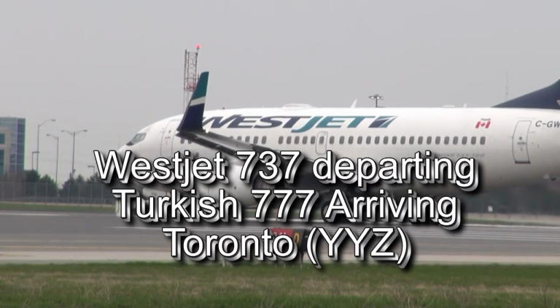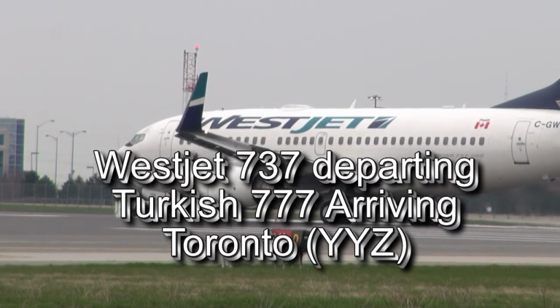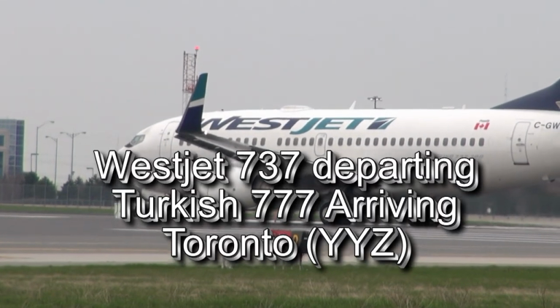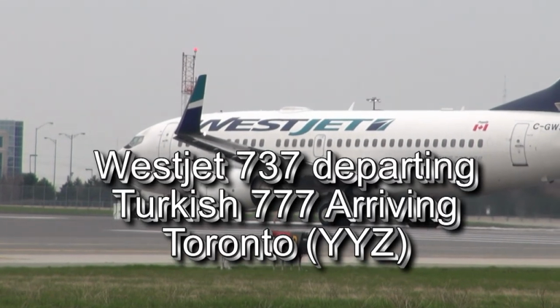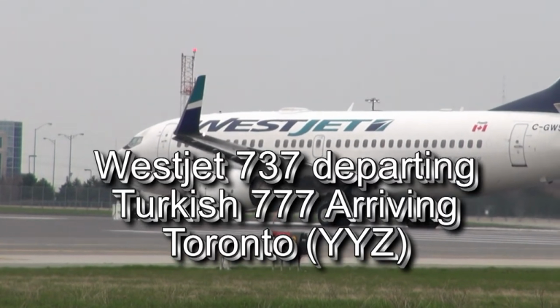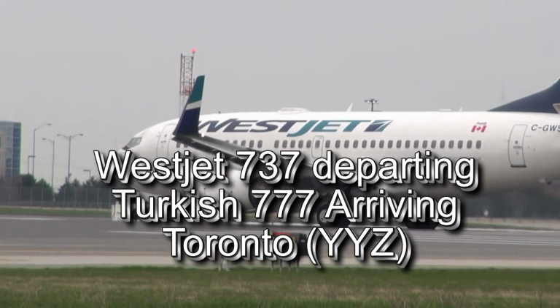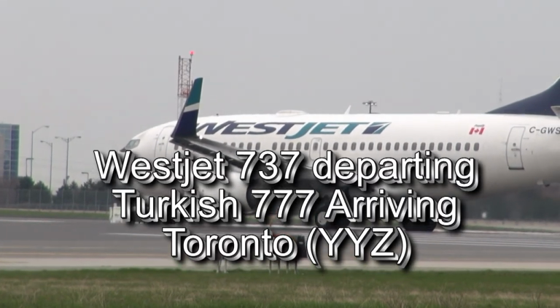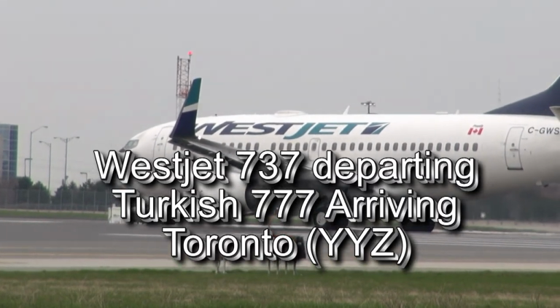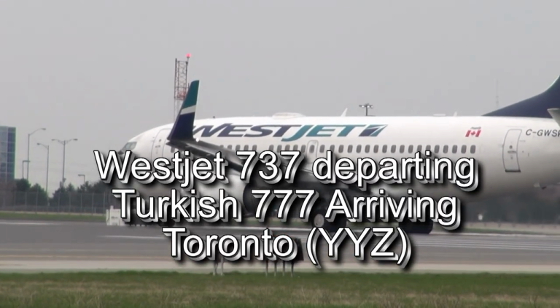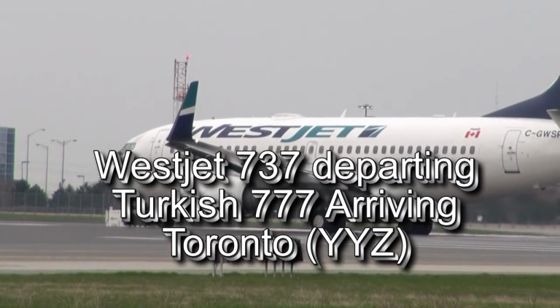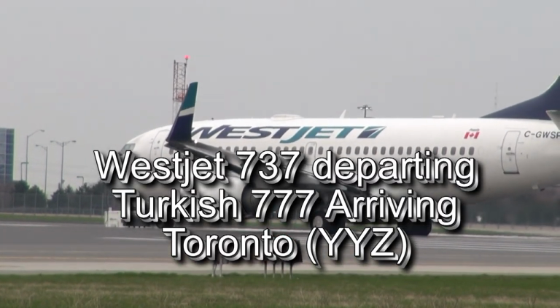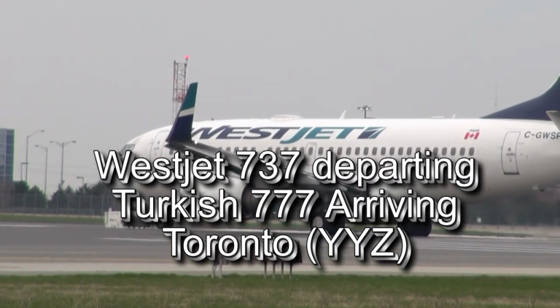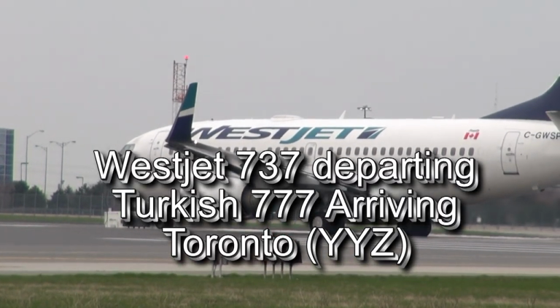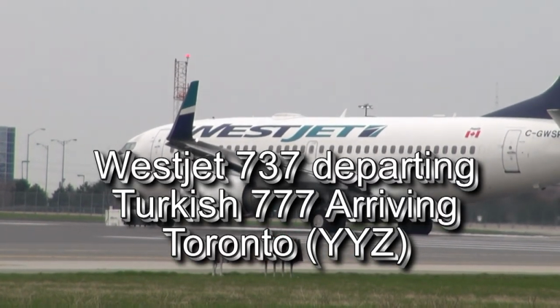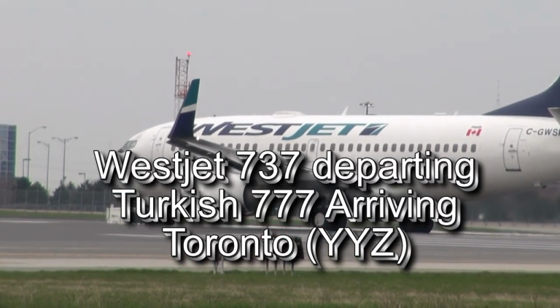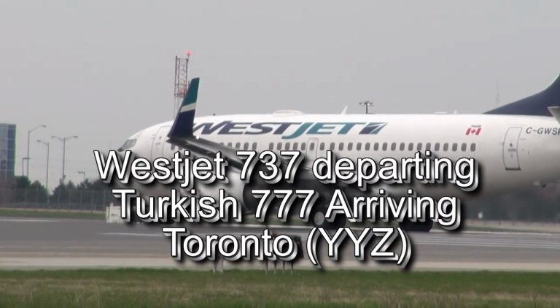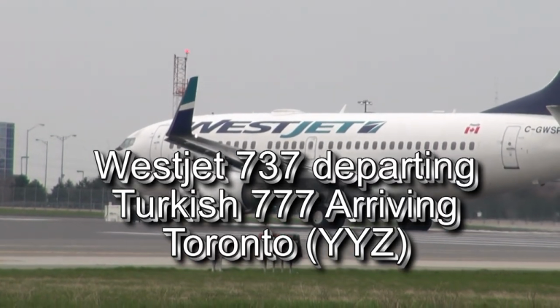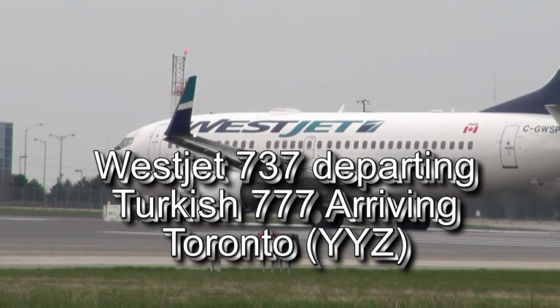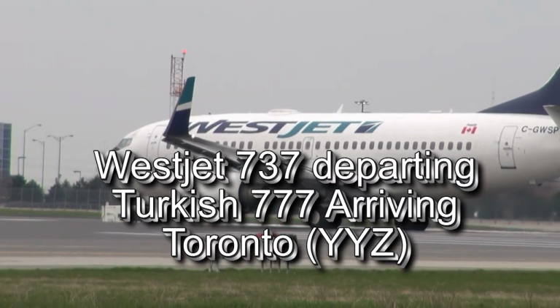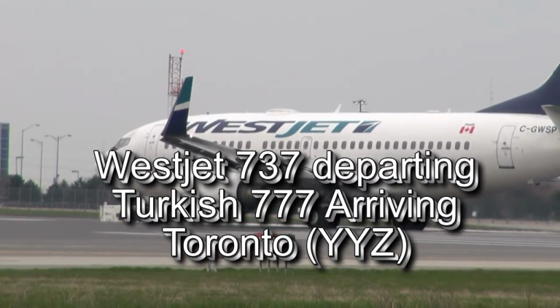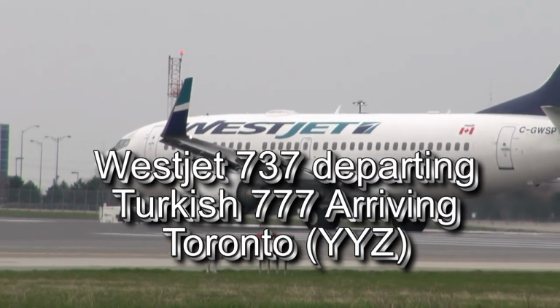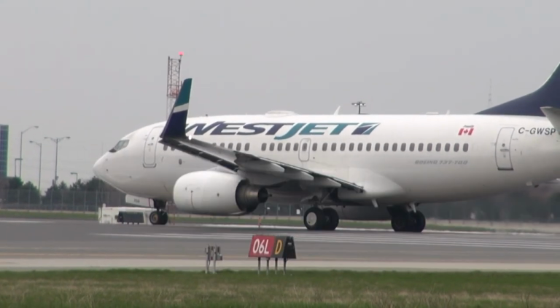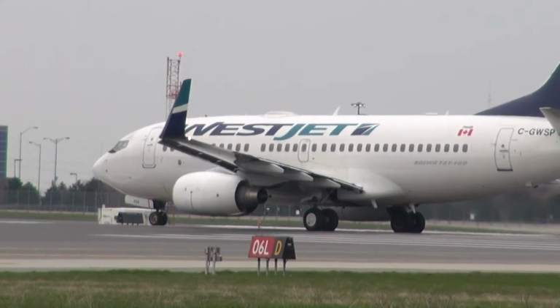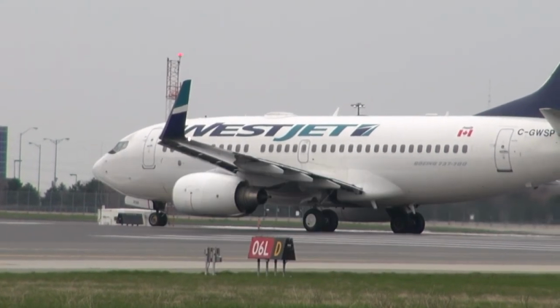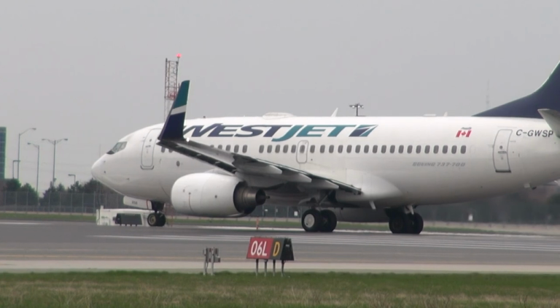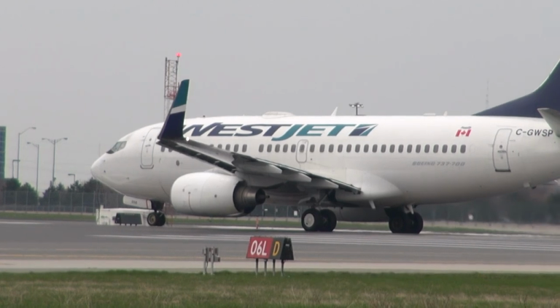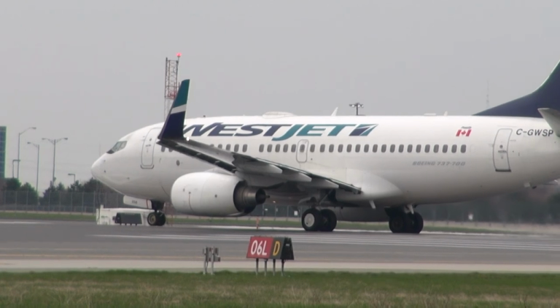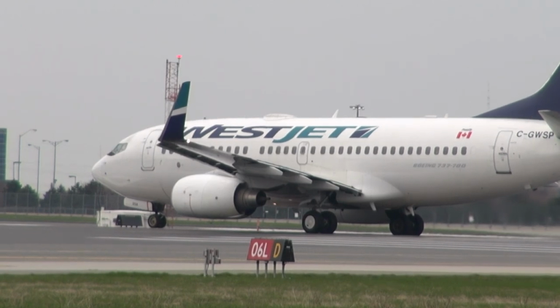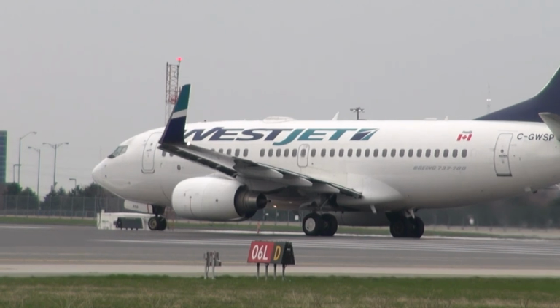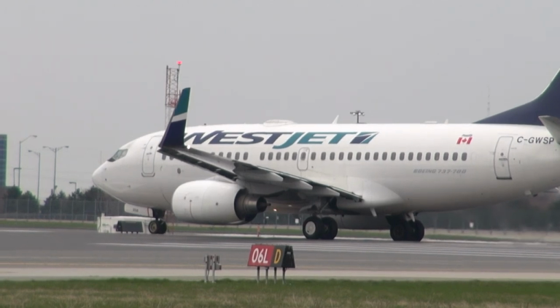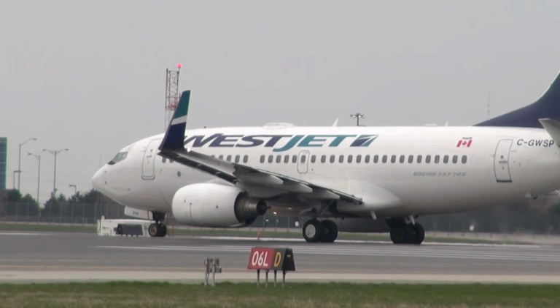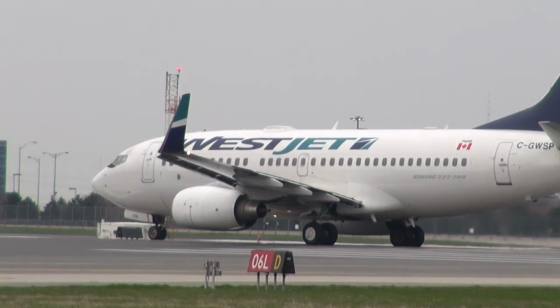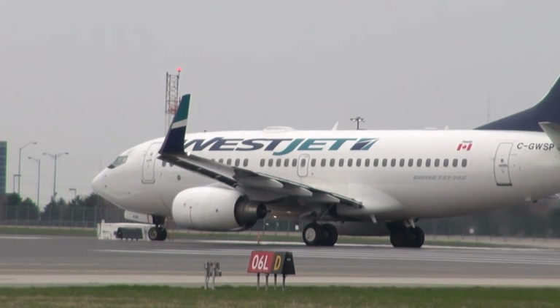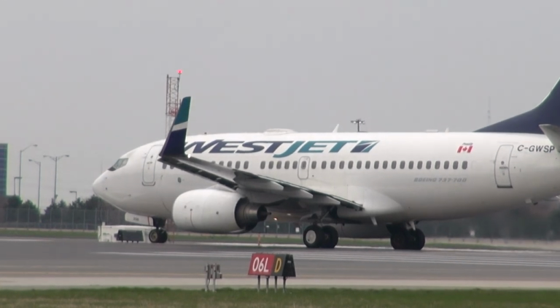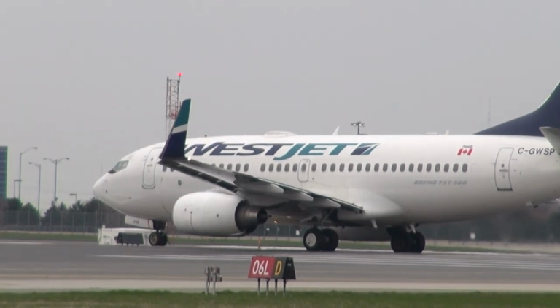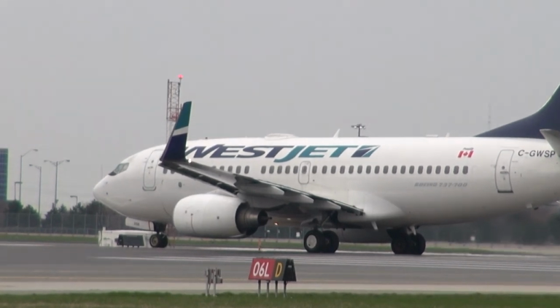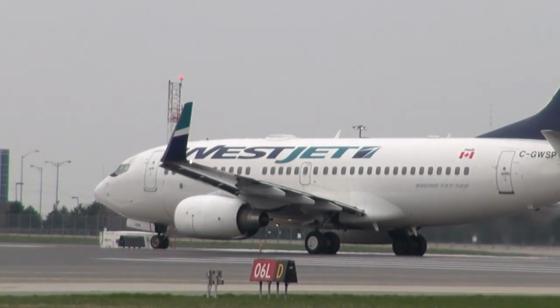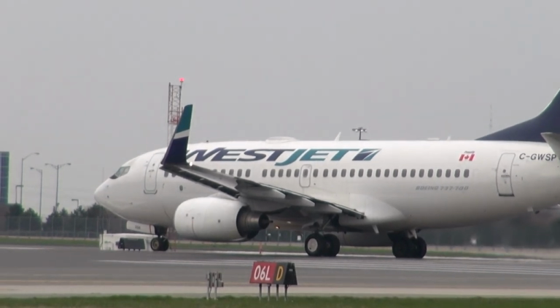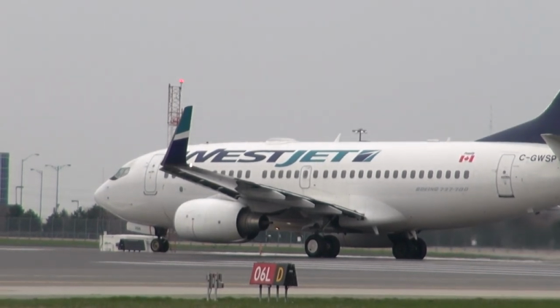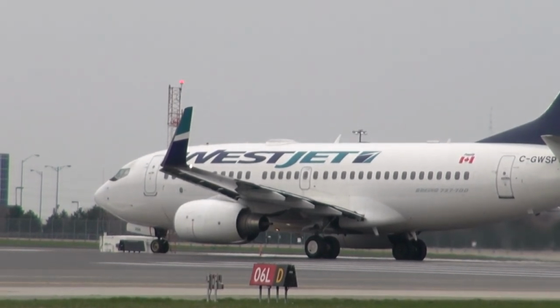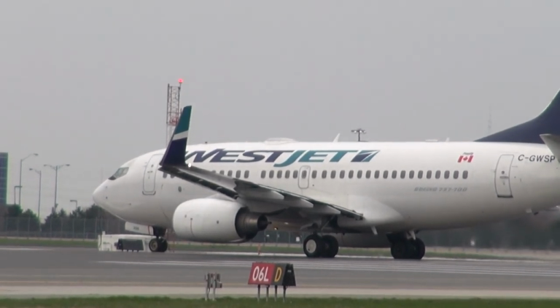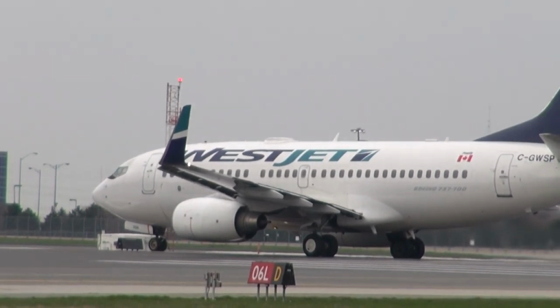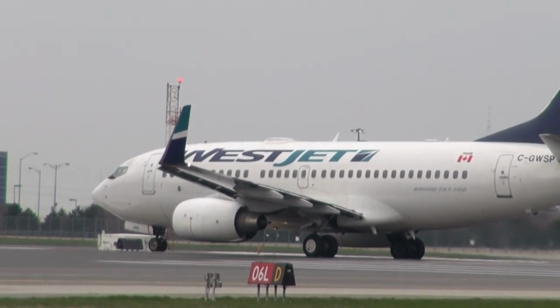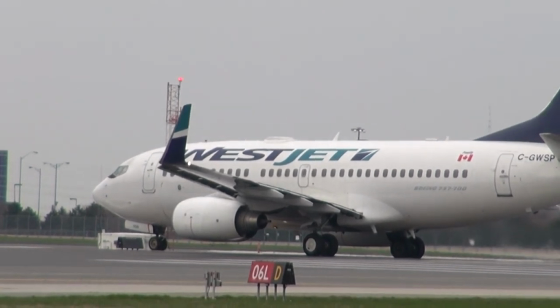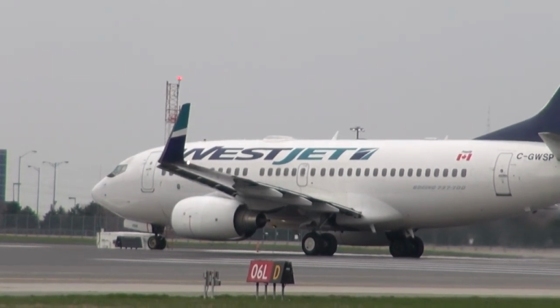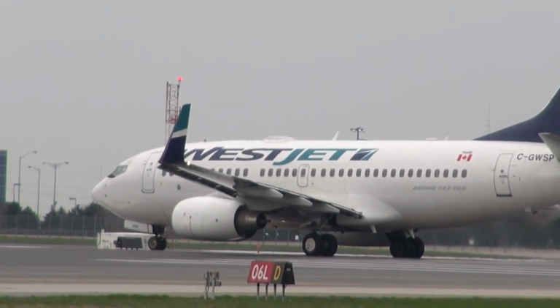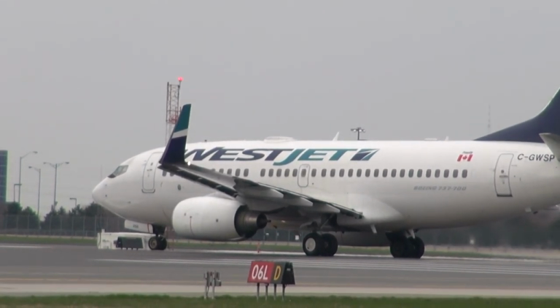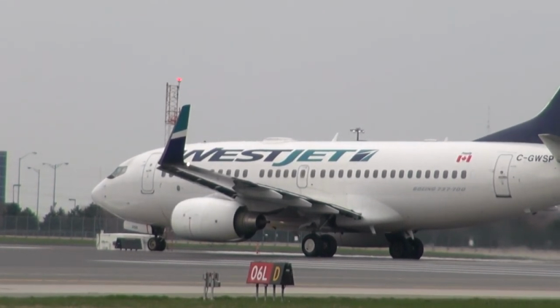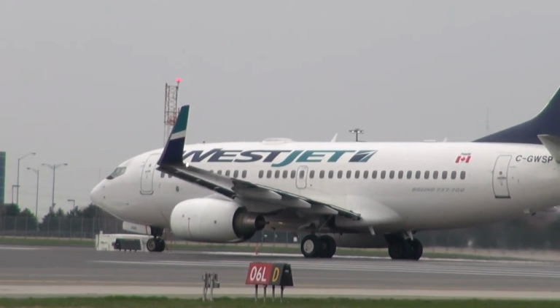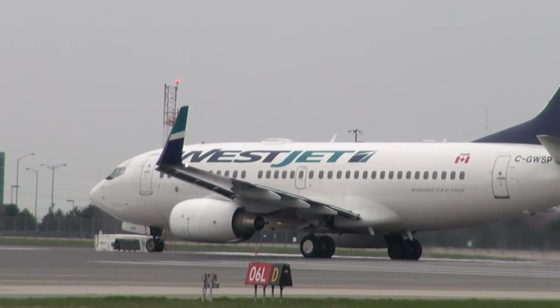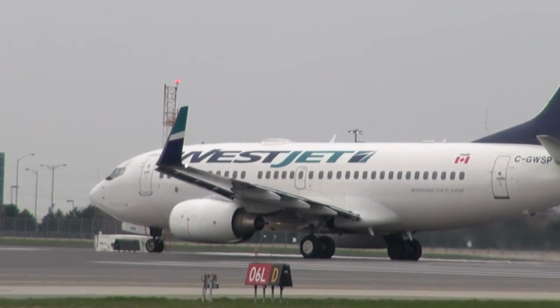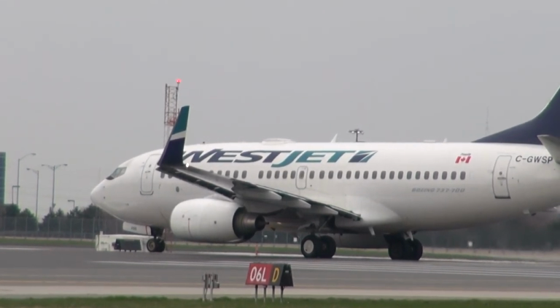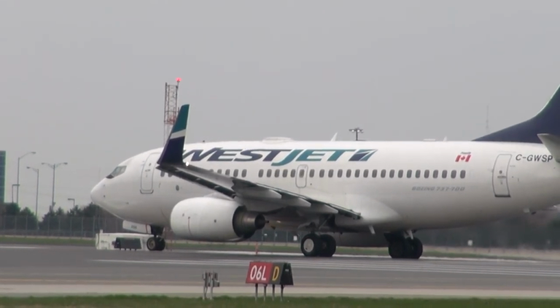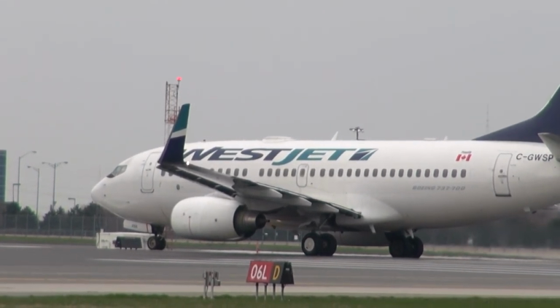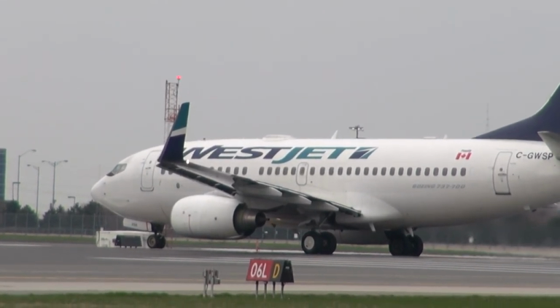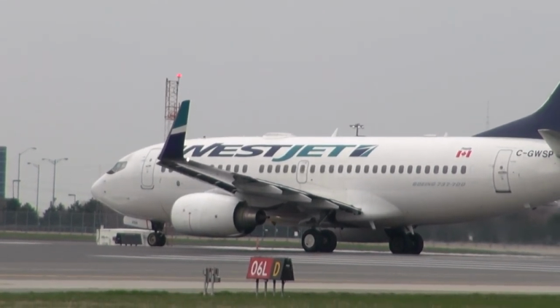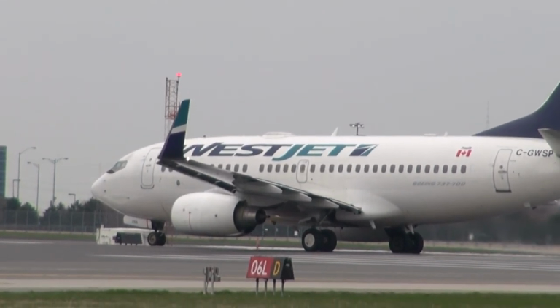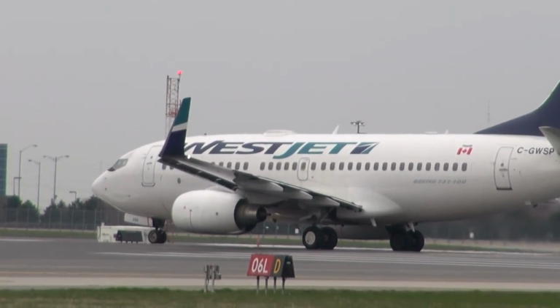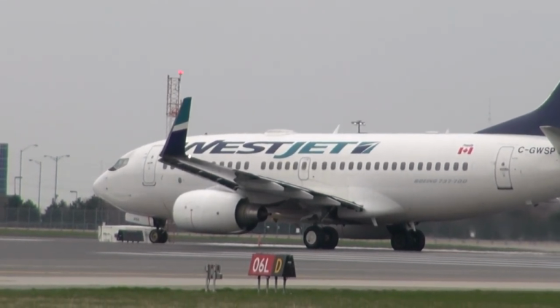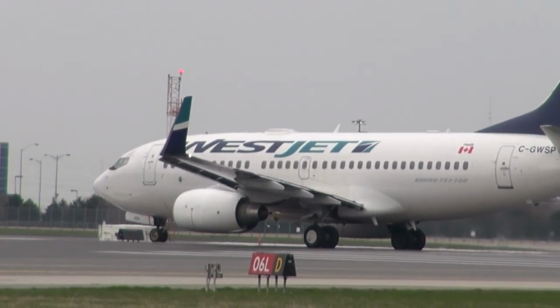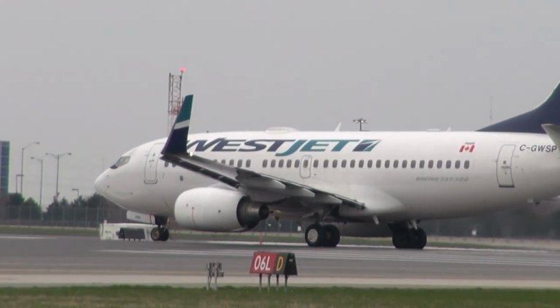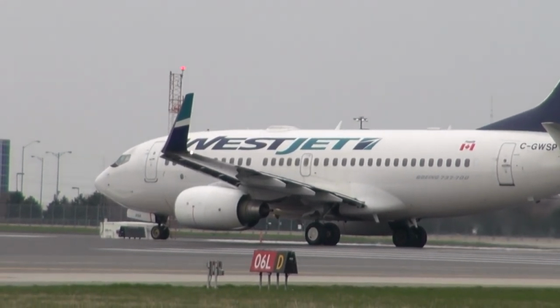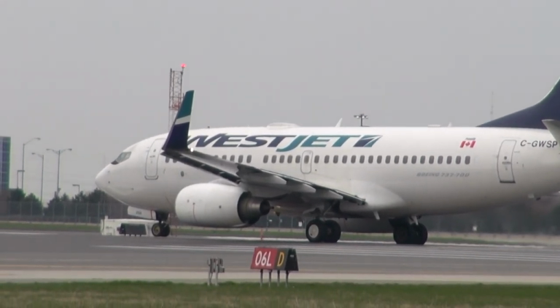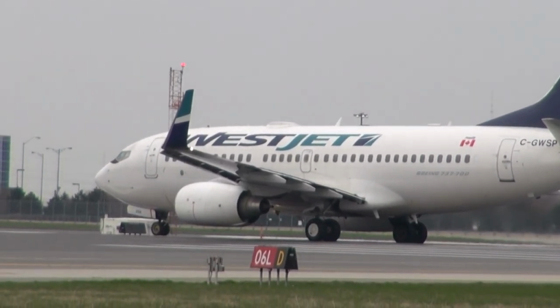WestJet 592, wind 210 at 7 knots, cleared for takeoff from runway 06L. Cleared for takeoff, 06 to the left, WestJet 592.